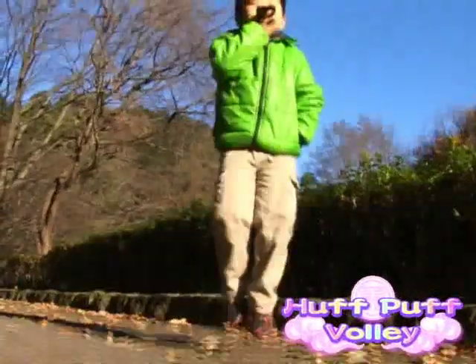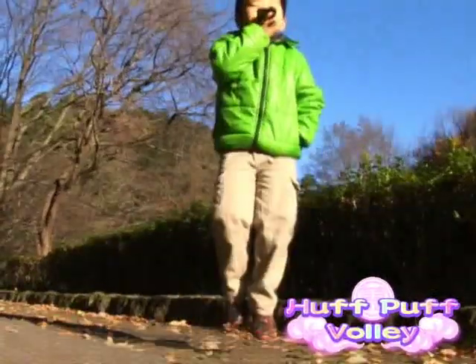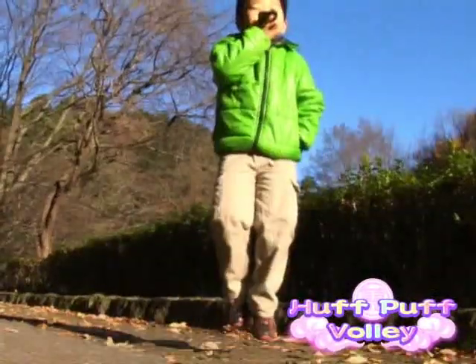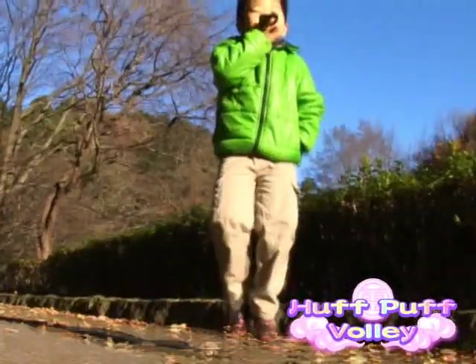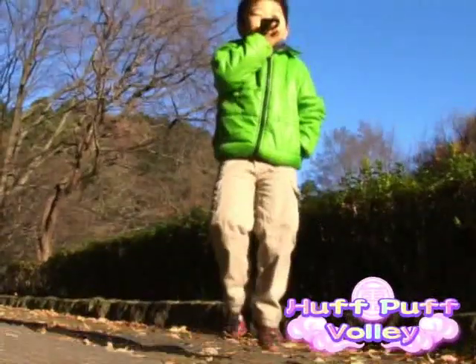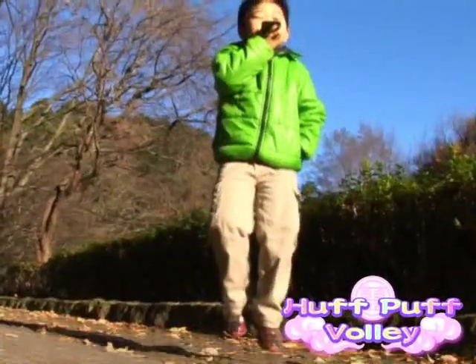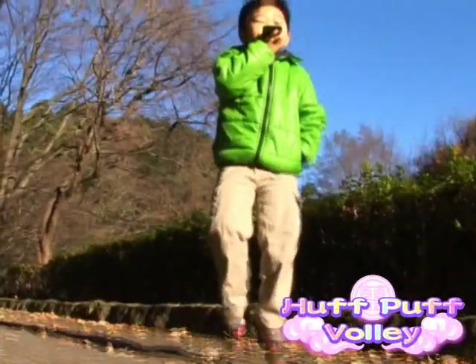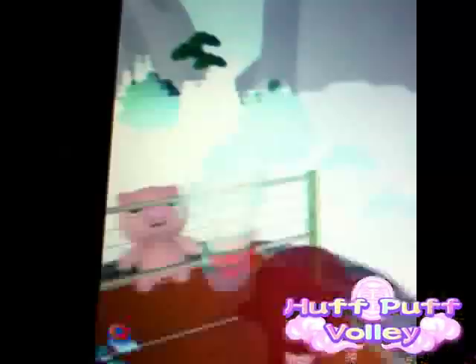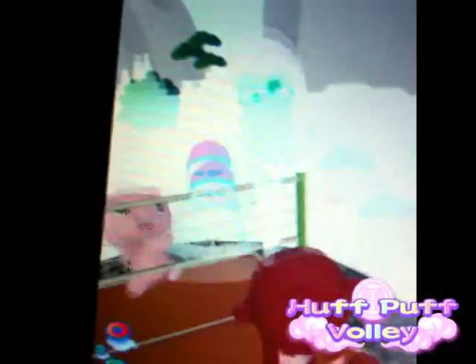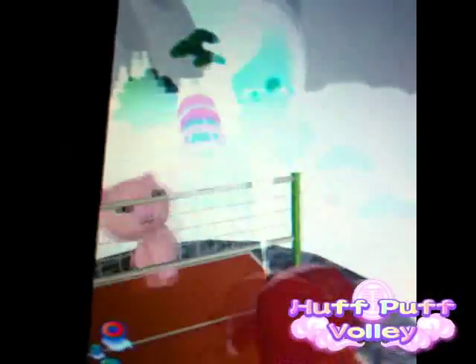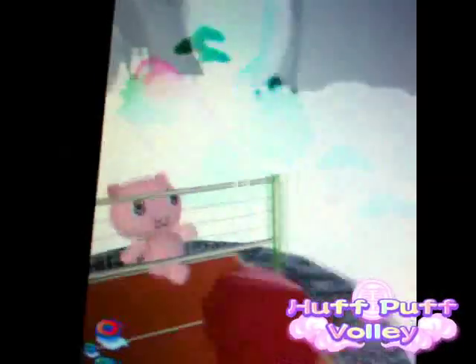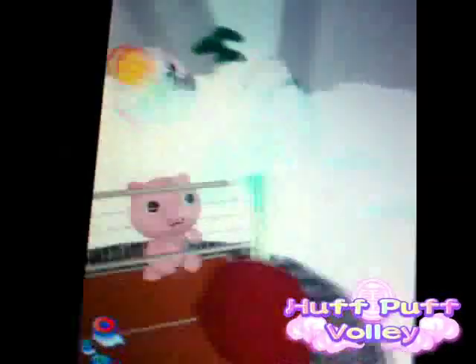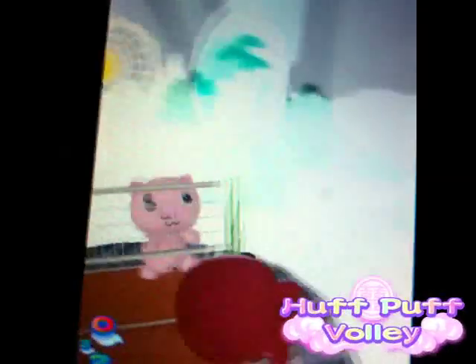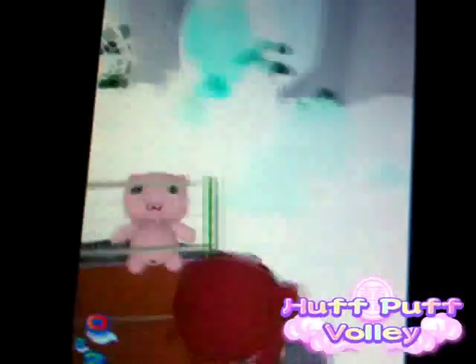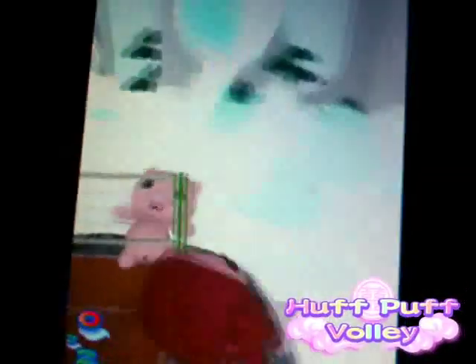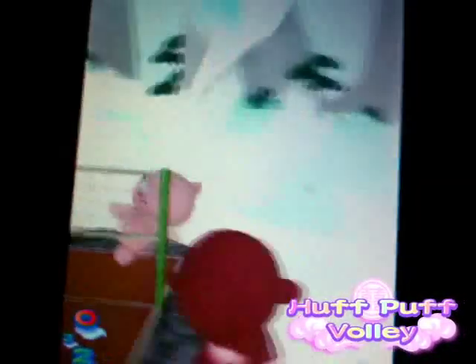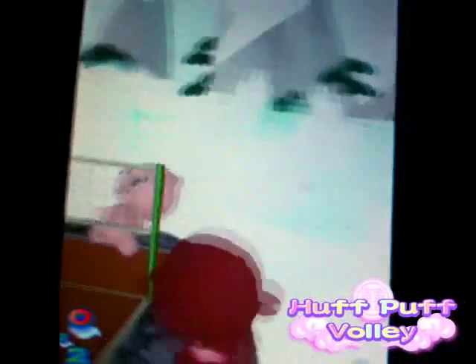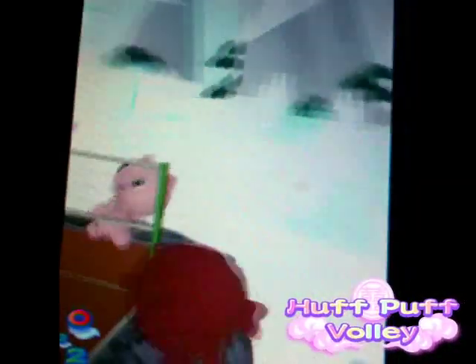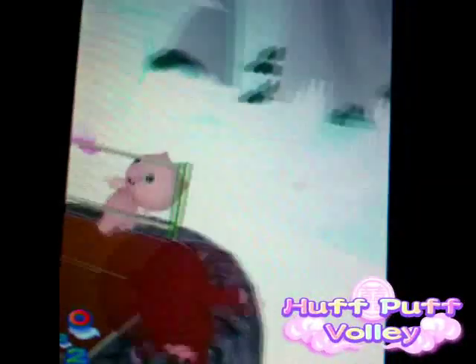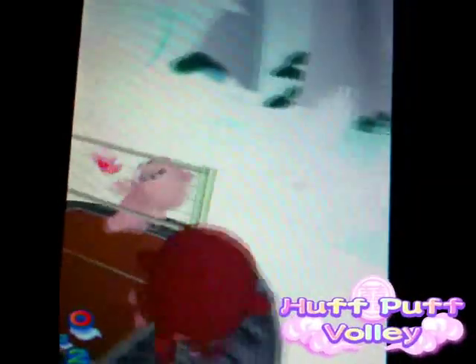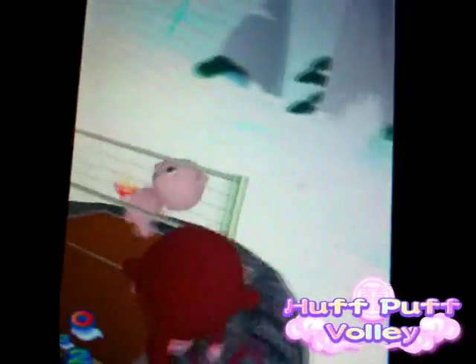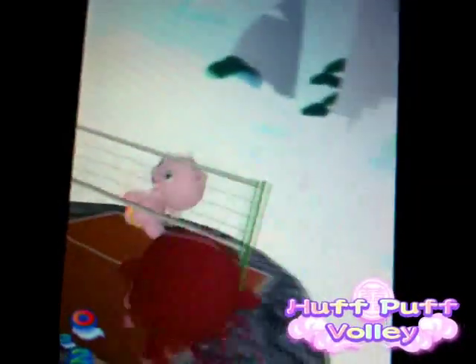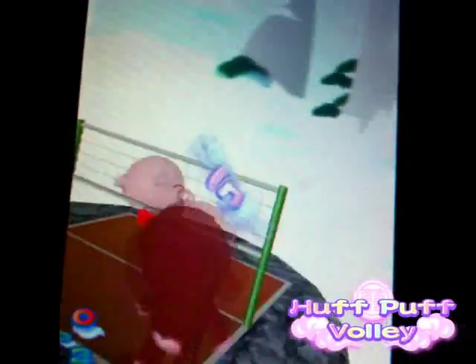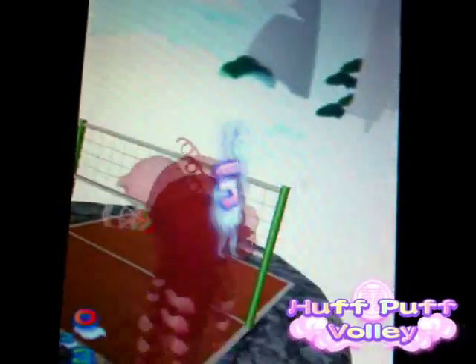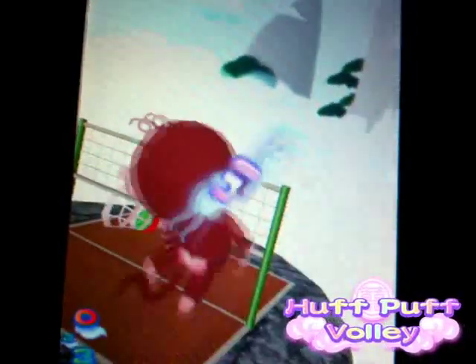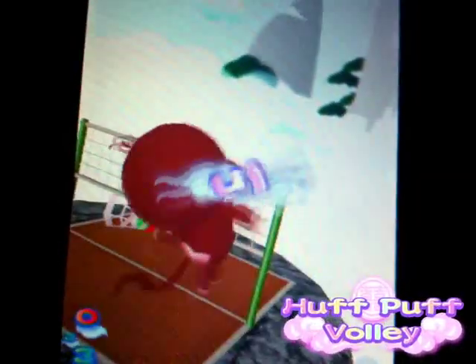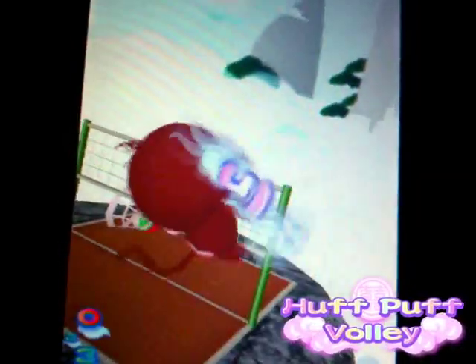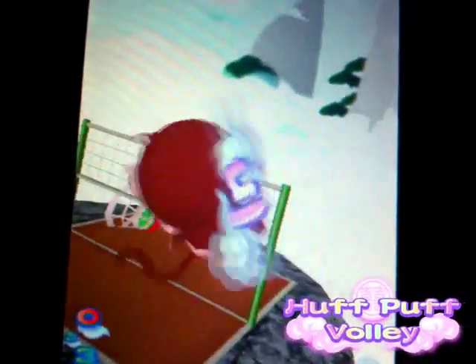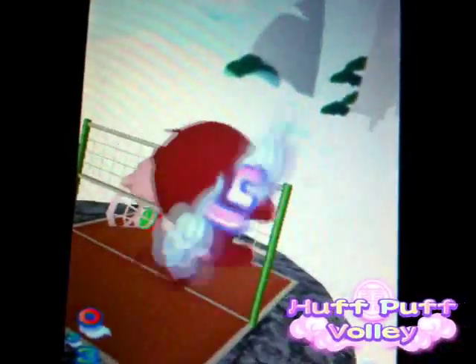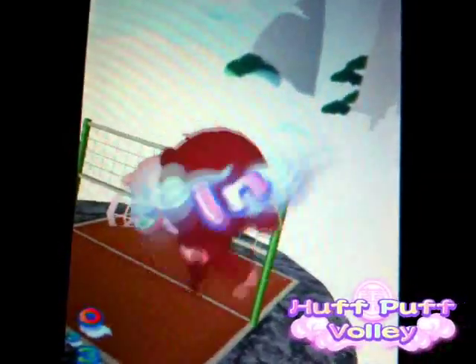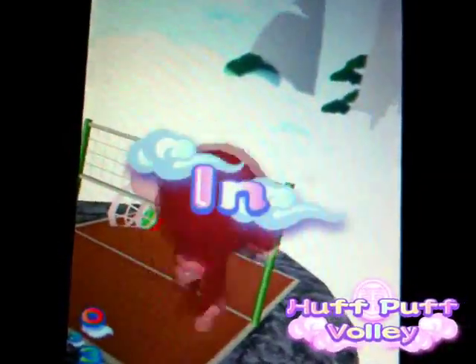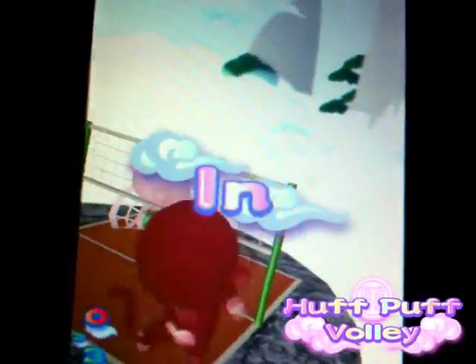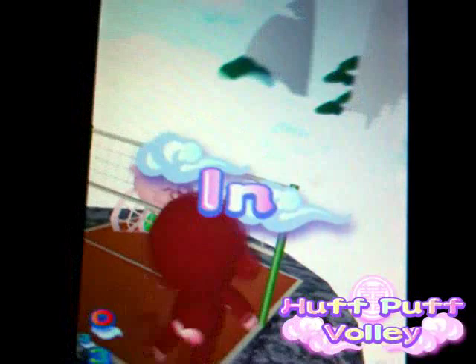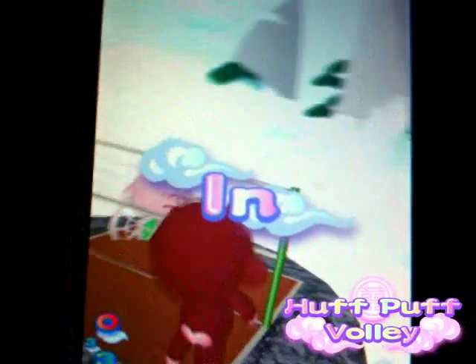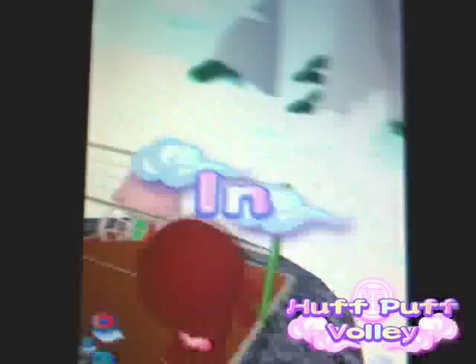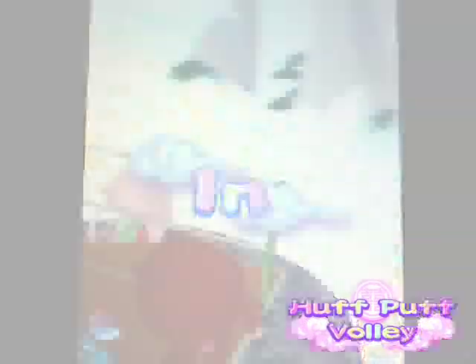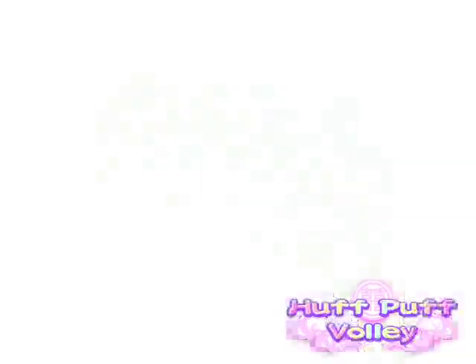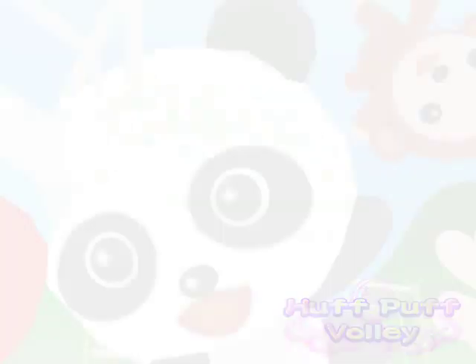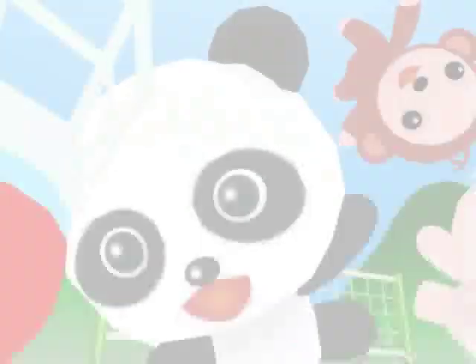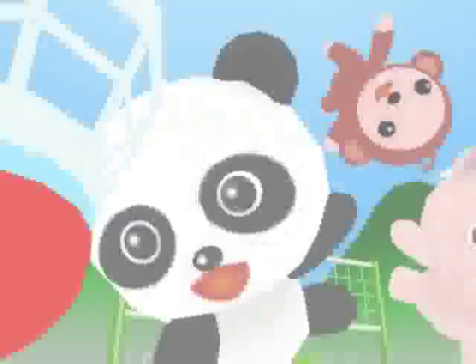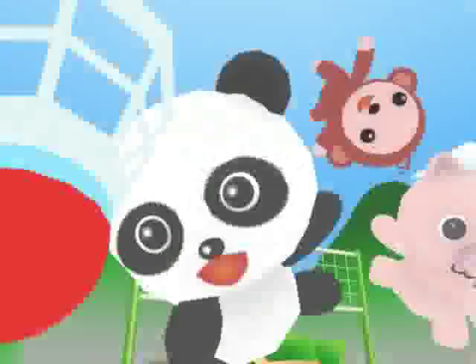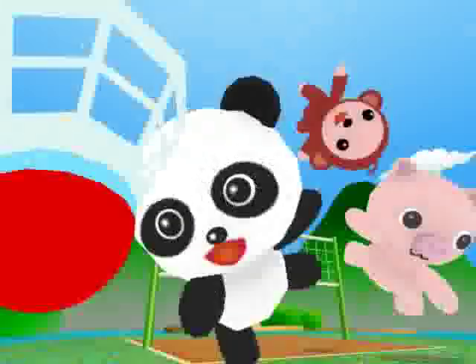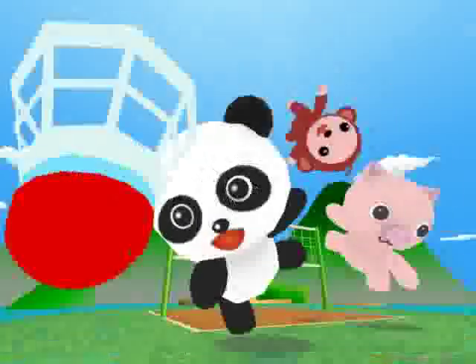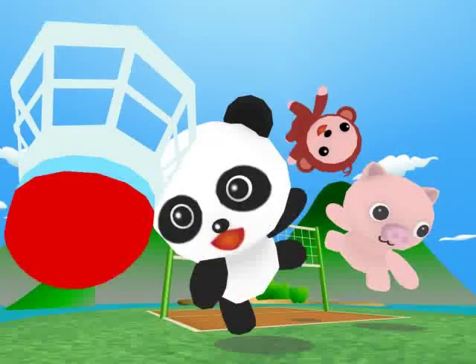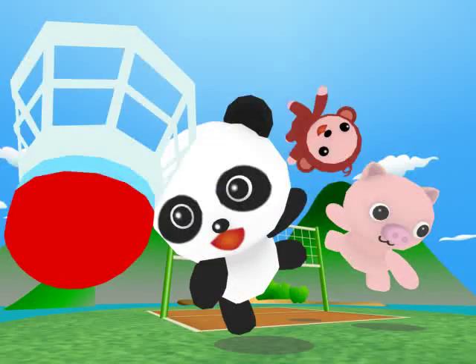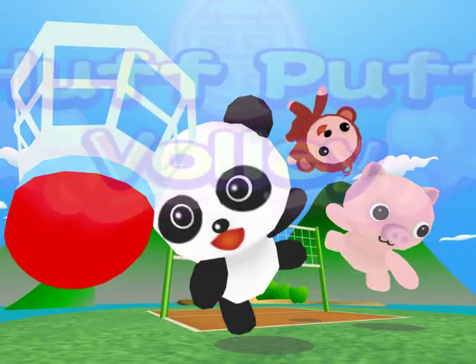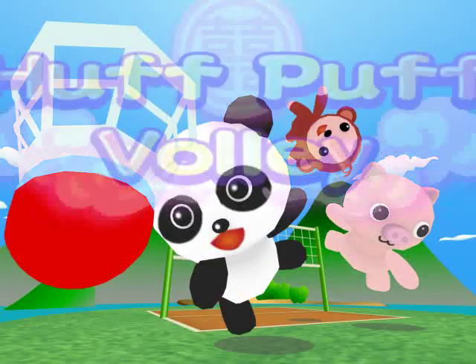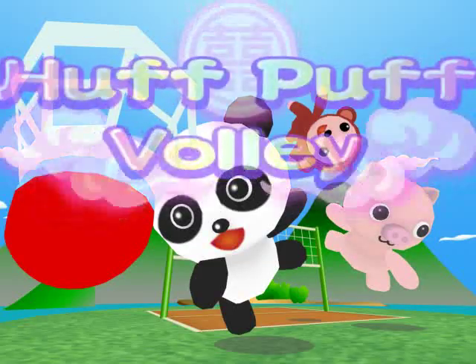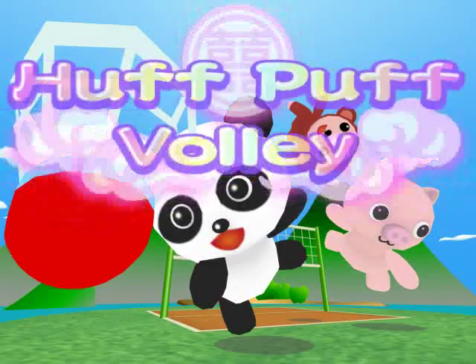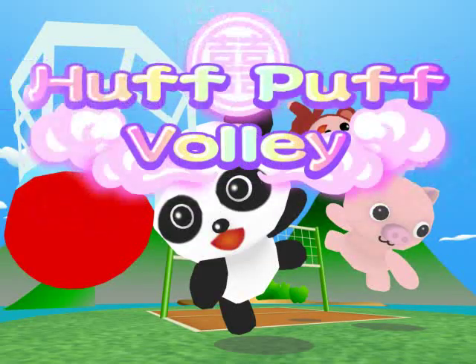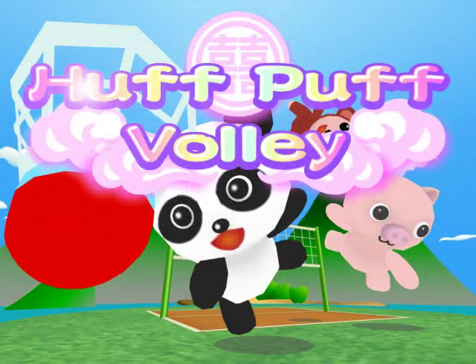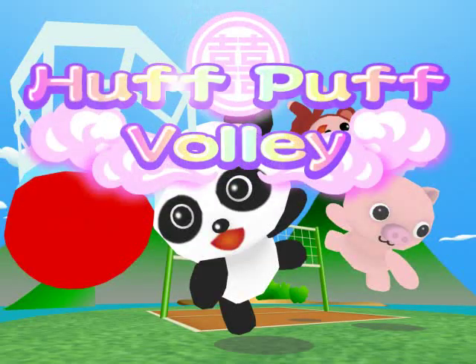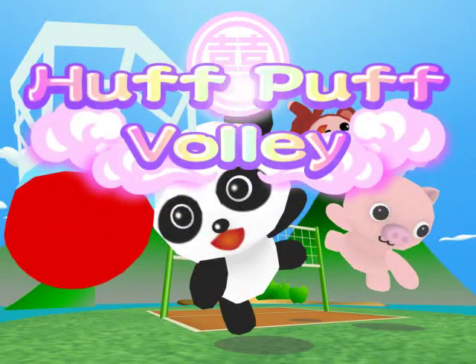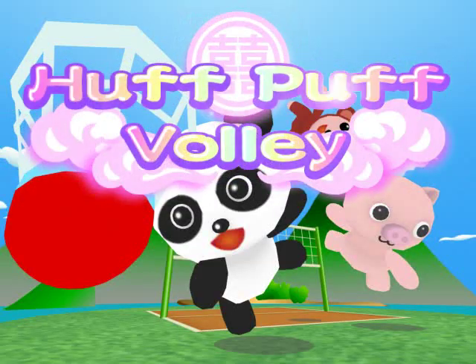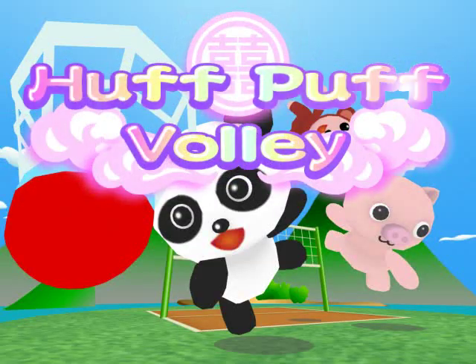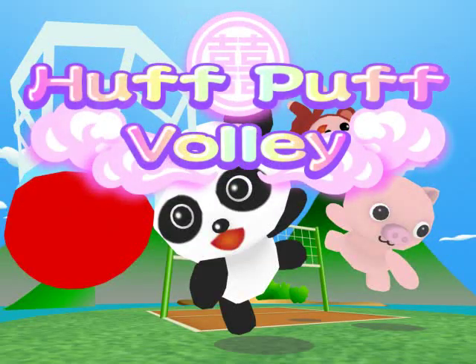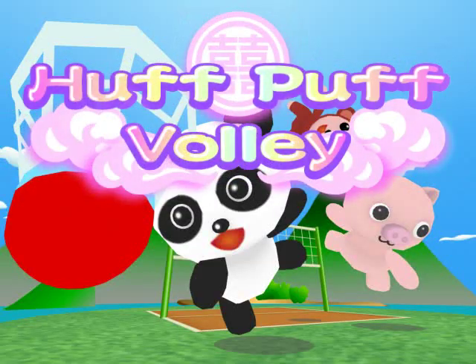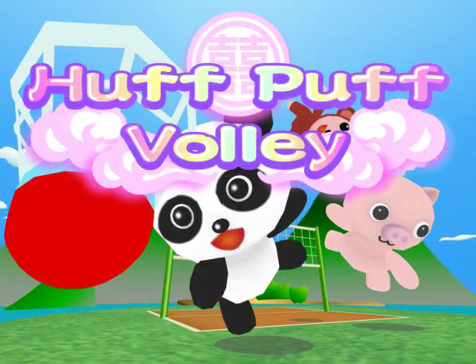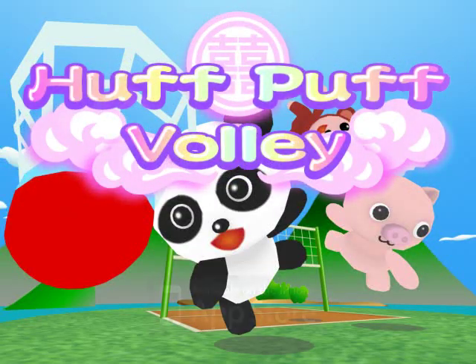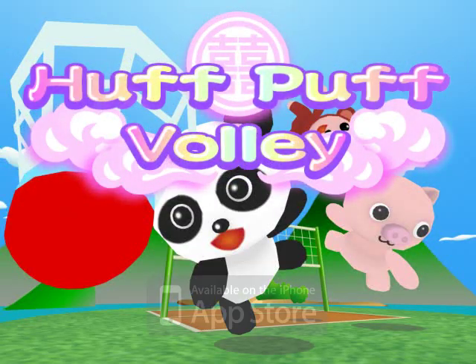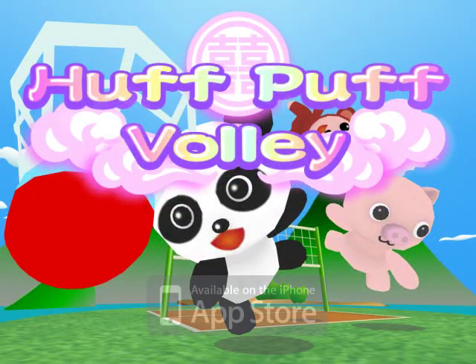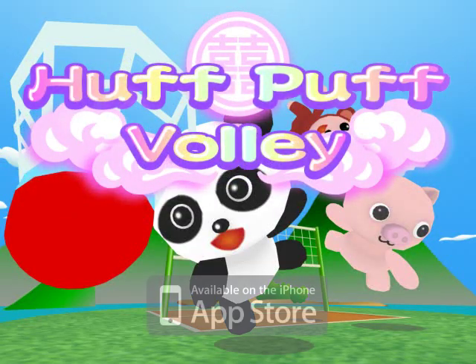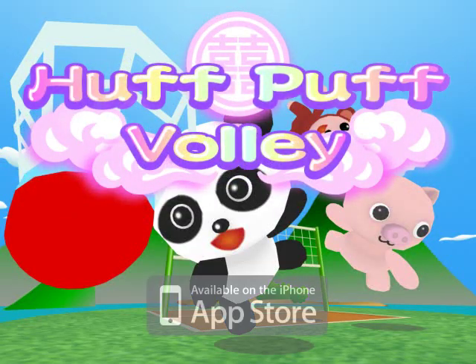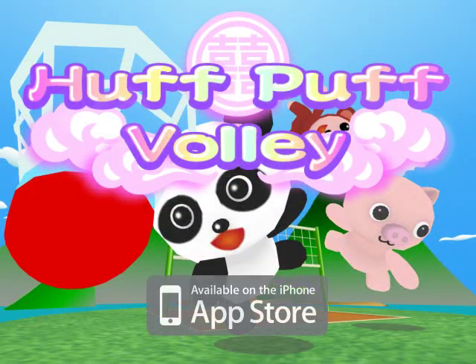Pigs! Tigers! Monkeys! China! Badminton! Just one click! What are you waiting for? Hoppuff Volley, now in the App Store.